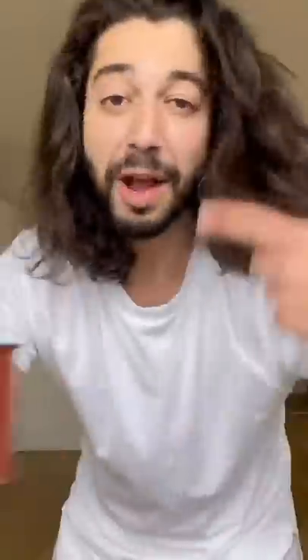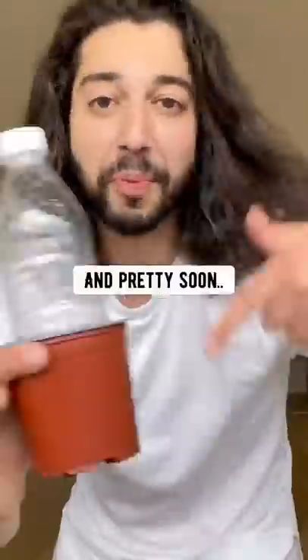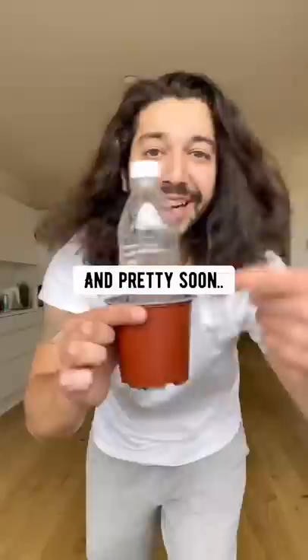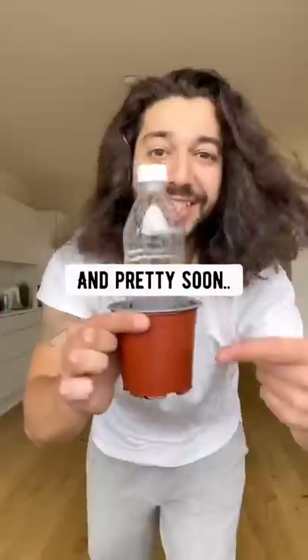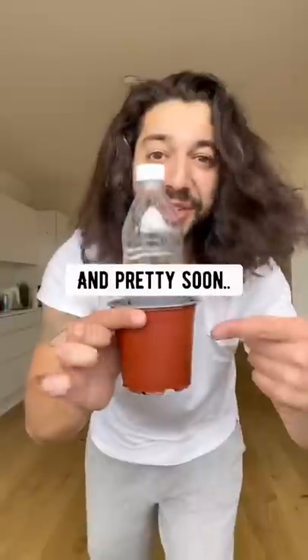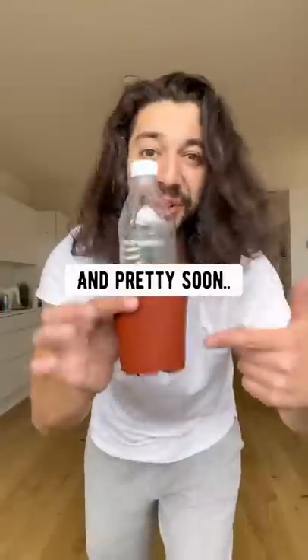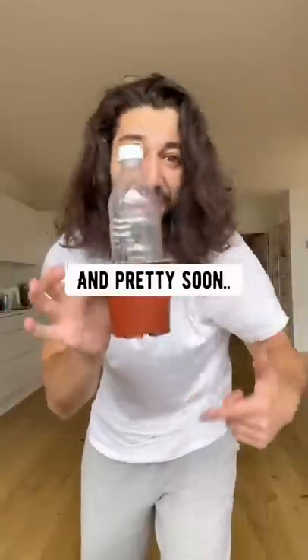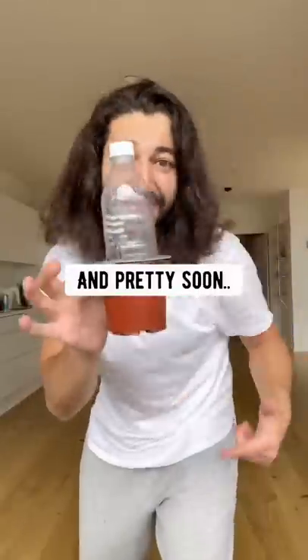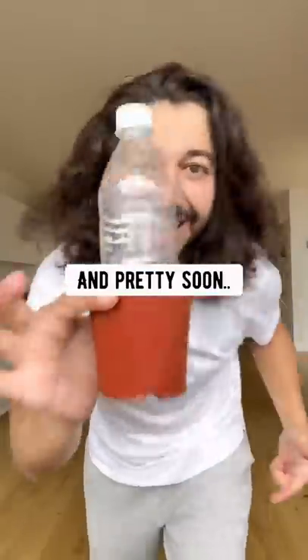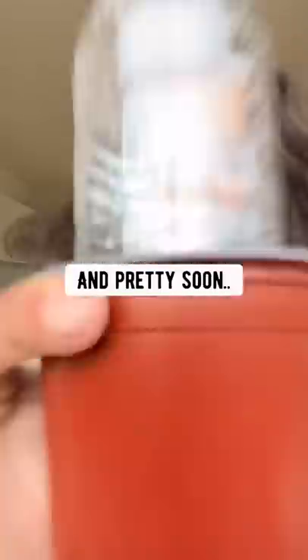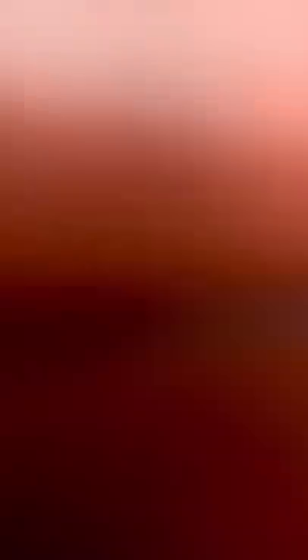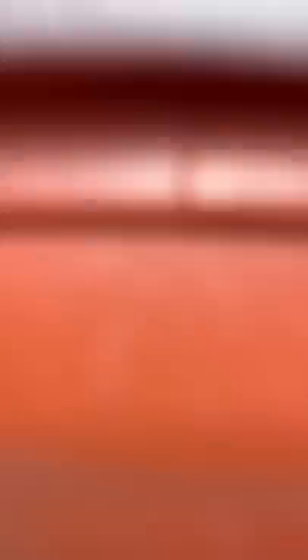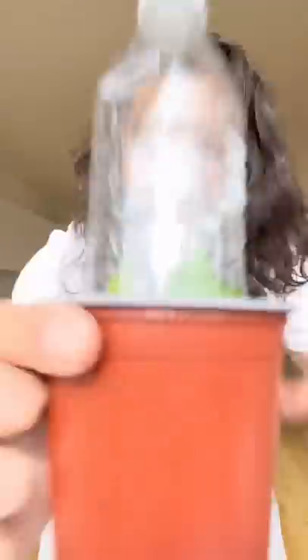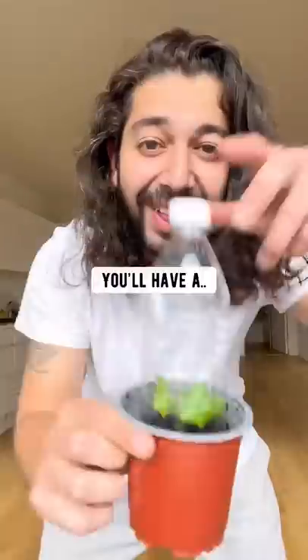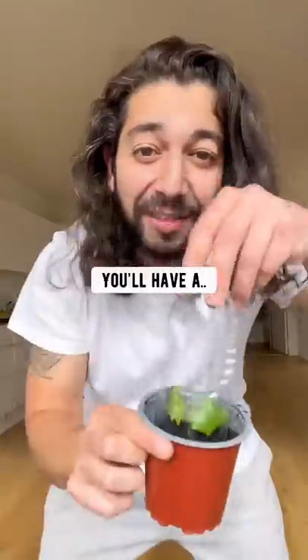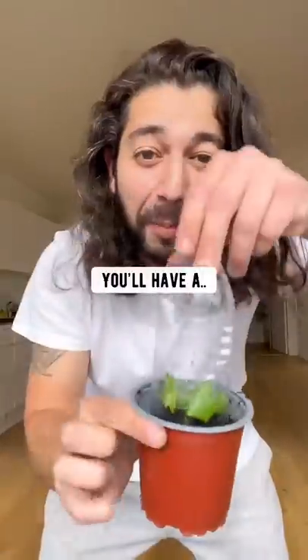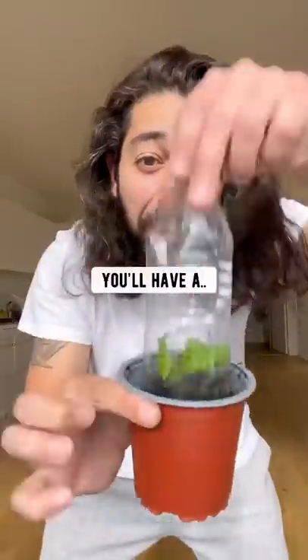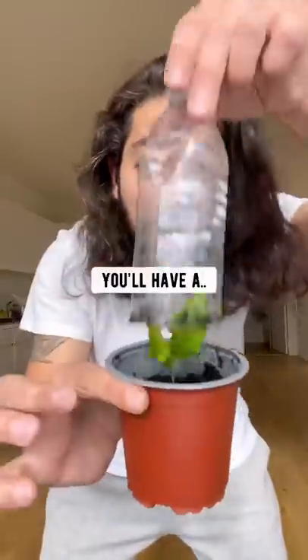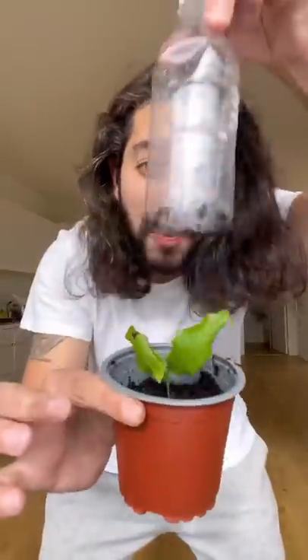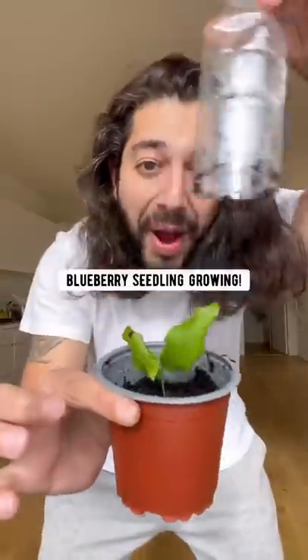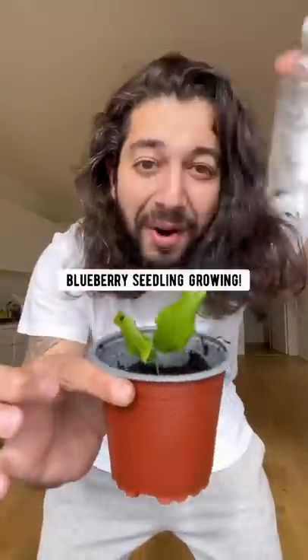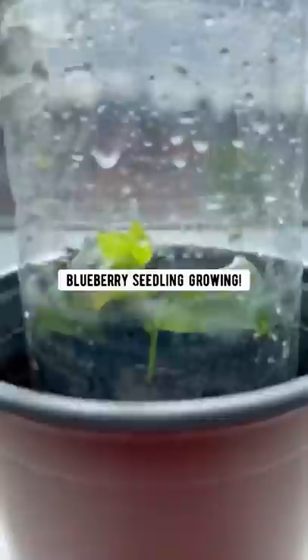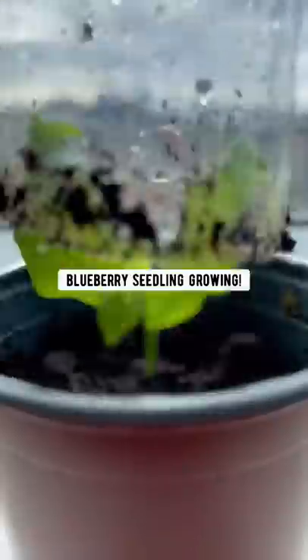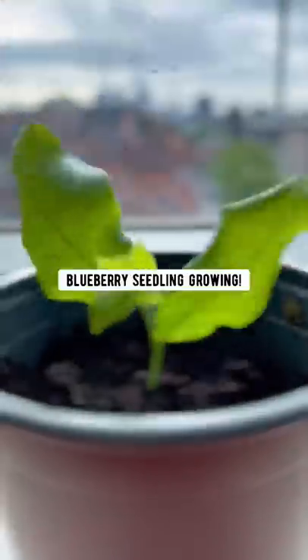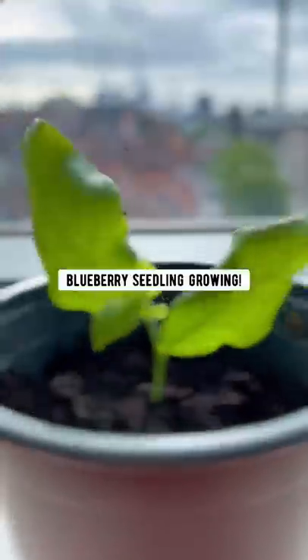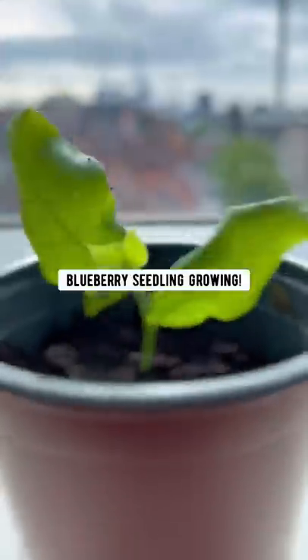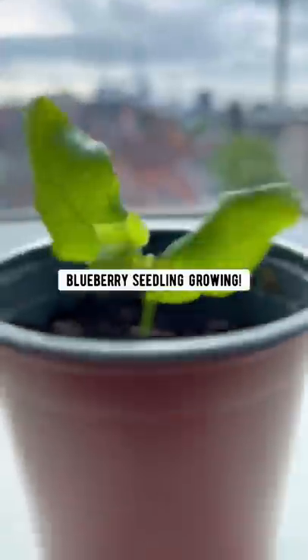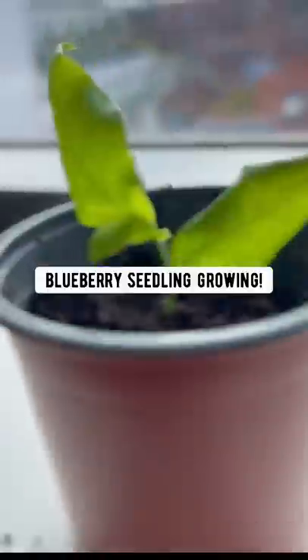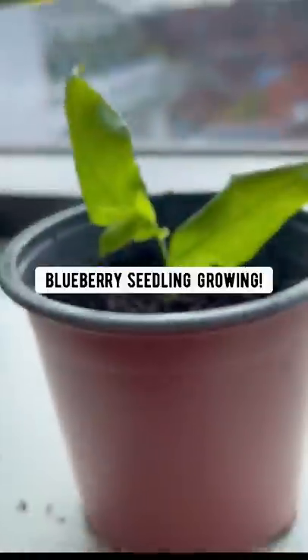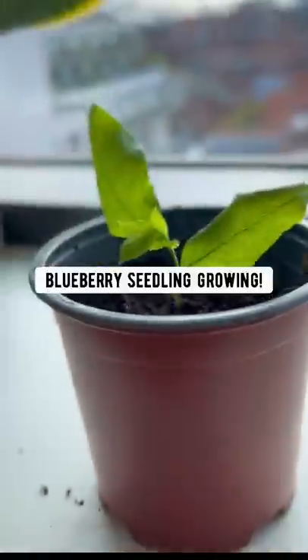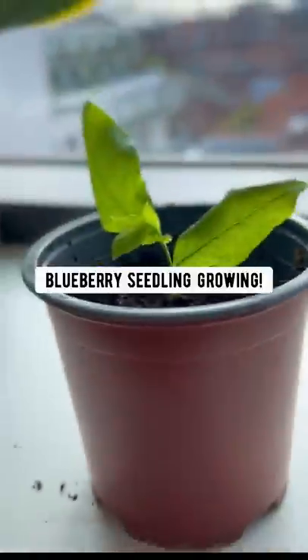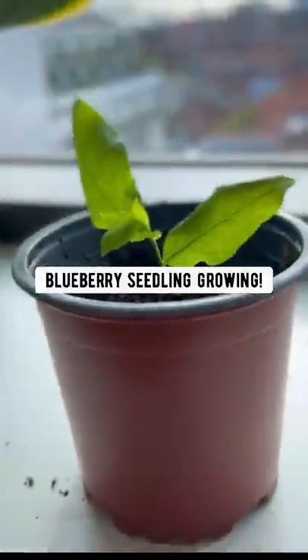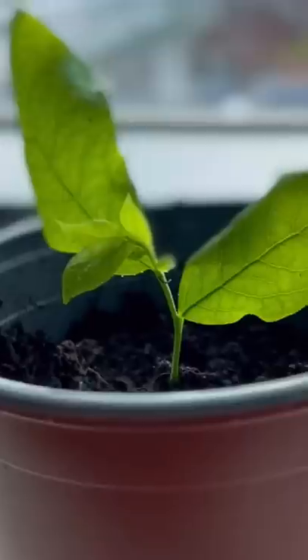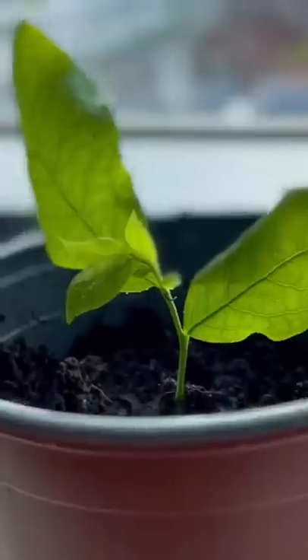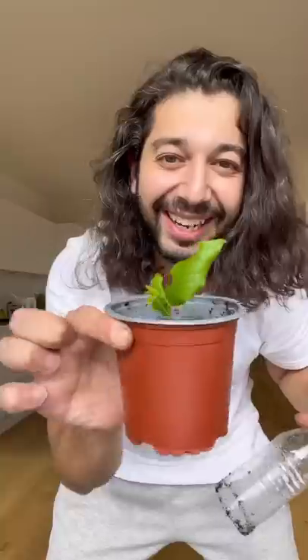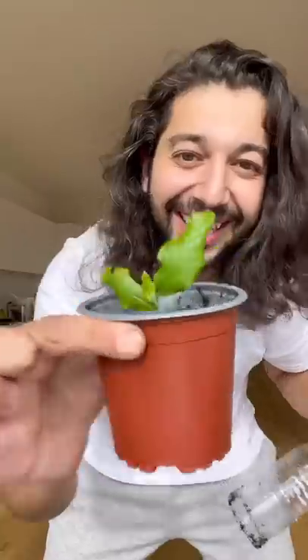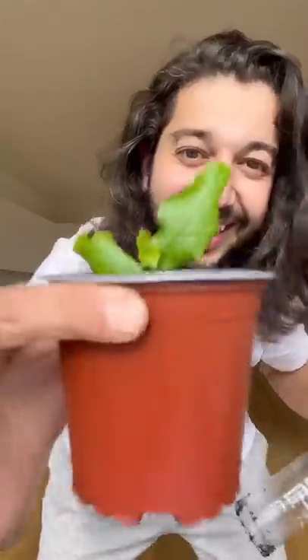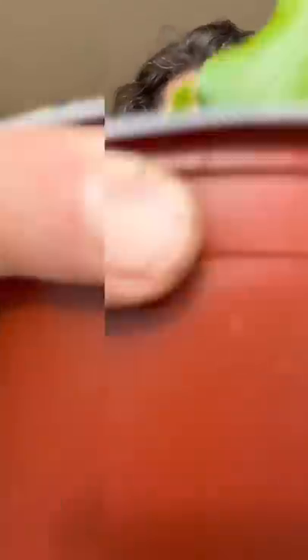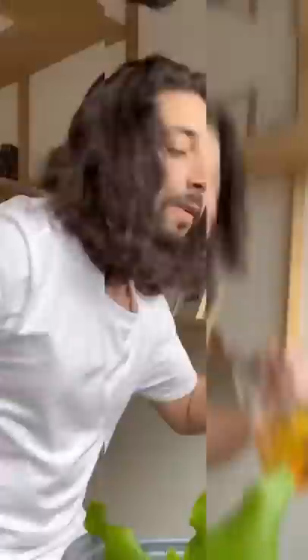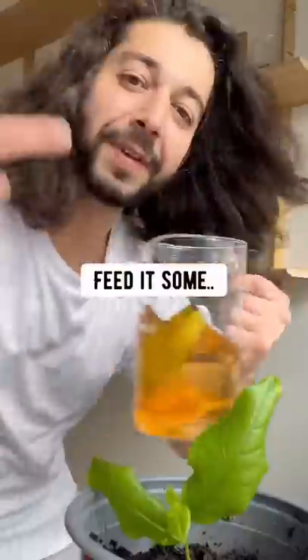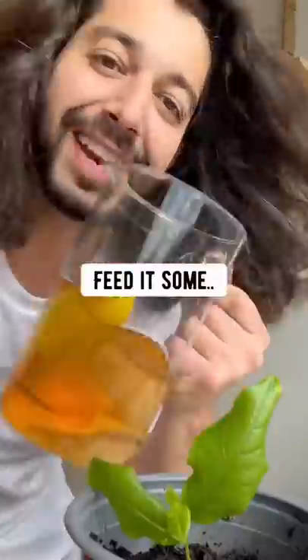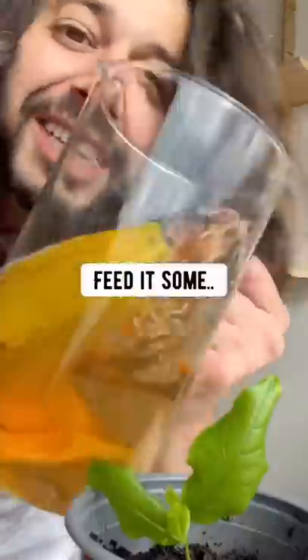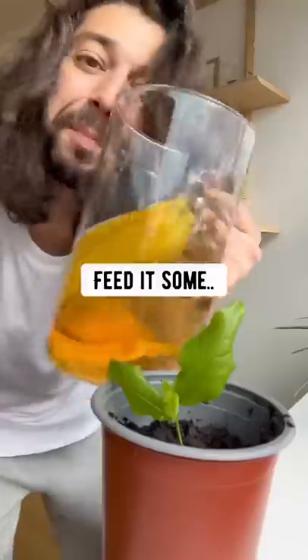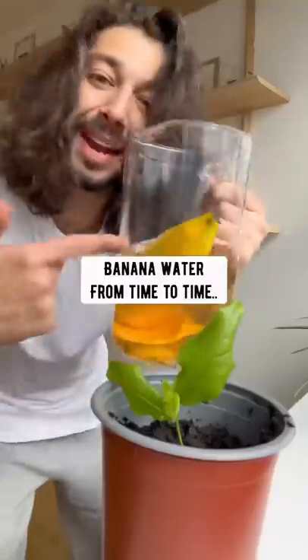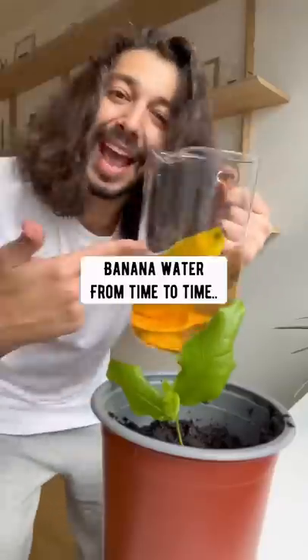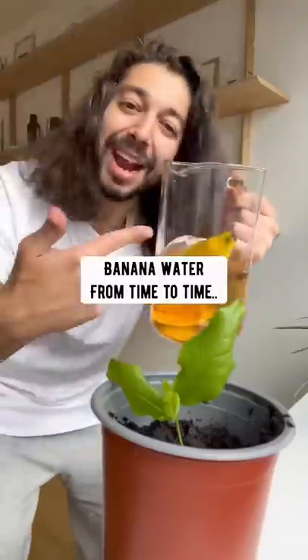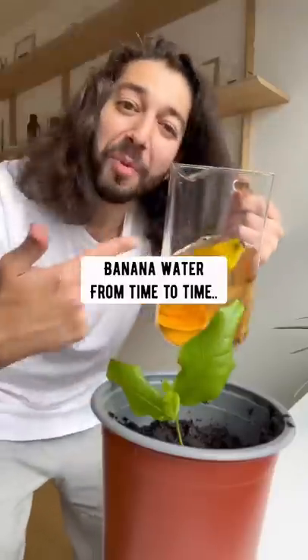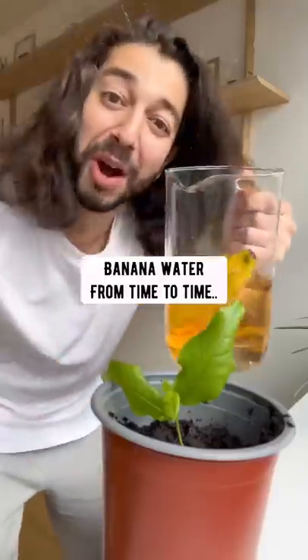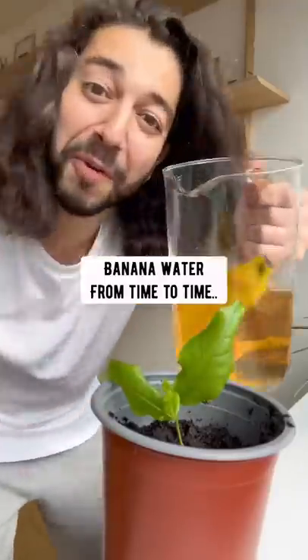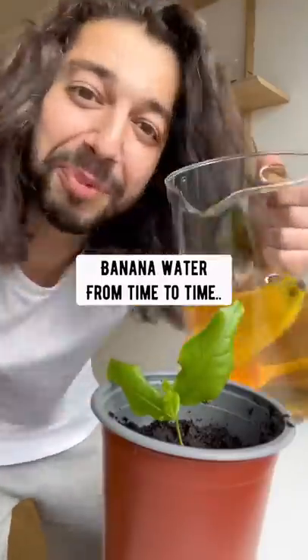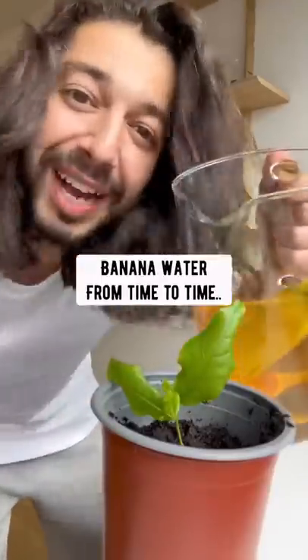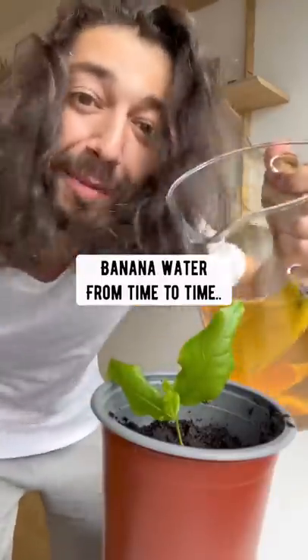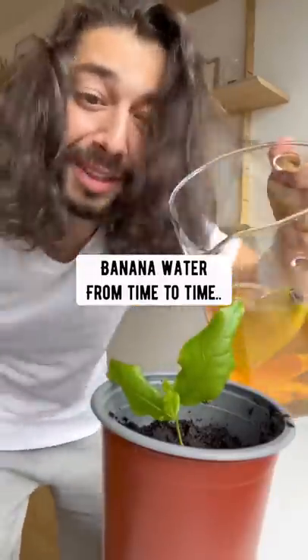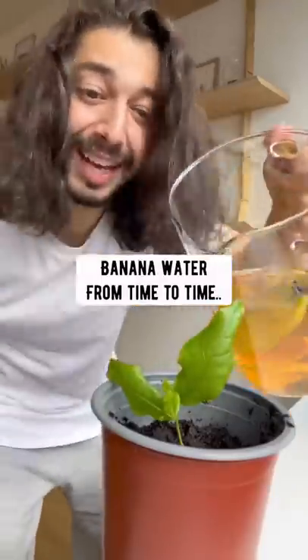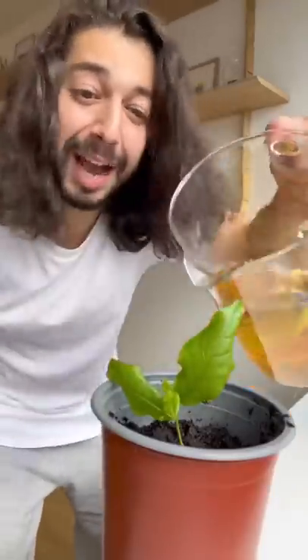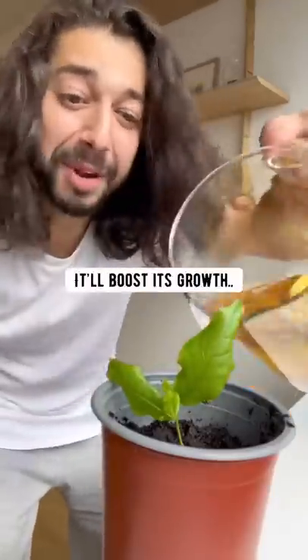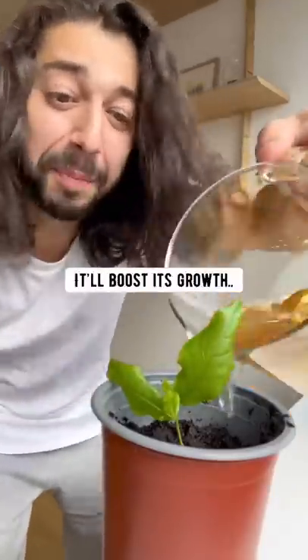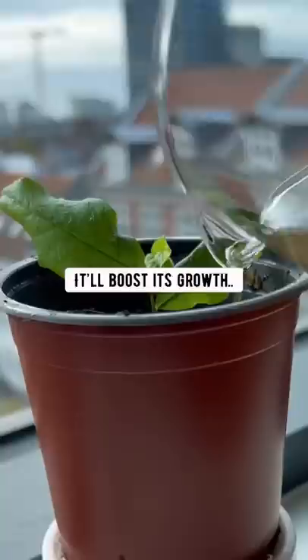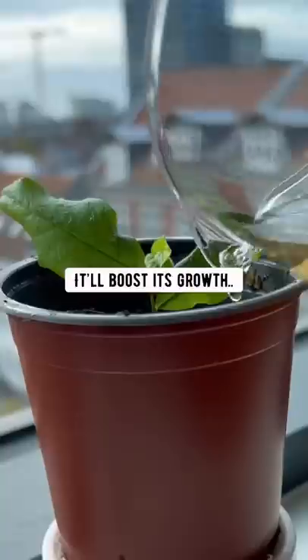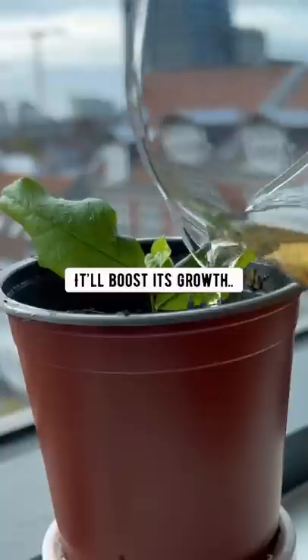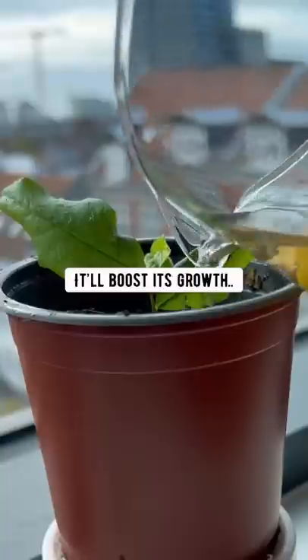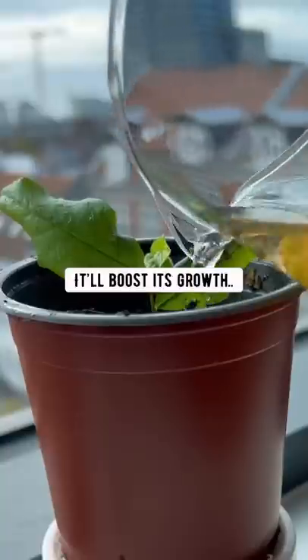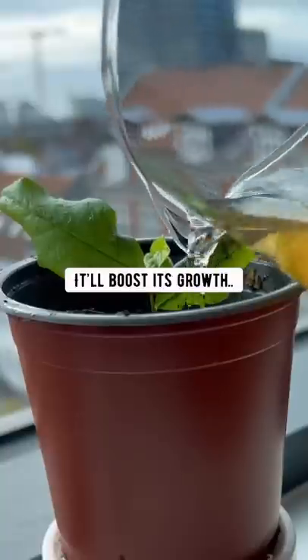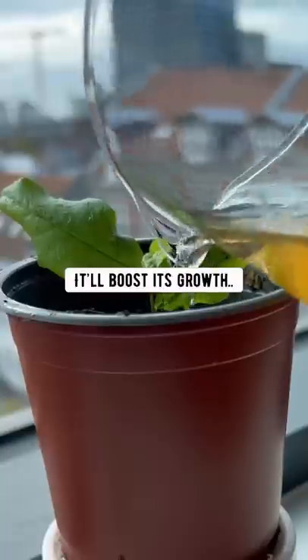and pretty soon you'll have a blueberry seedling growing. Feed it some banana water from time to time — it'll boost its growth.